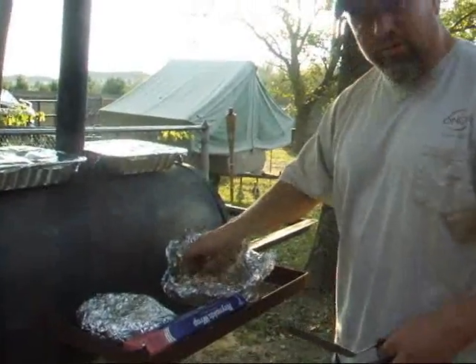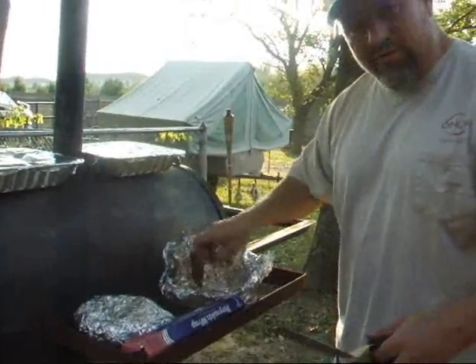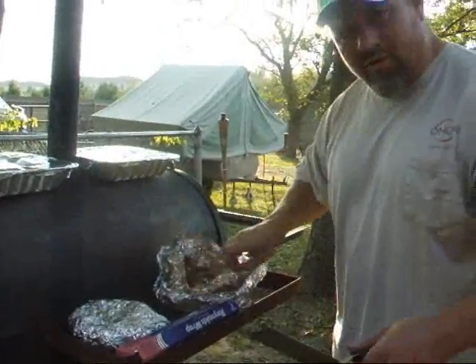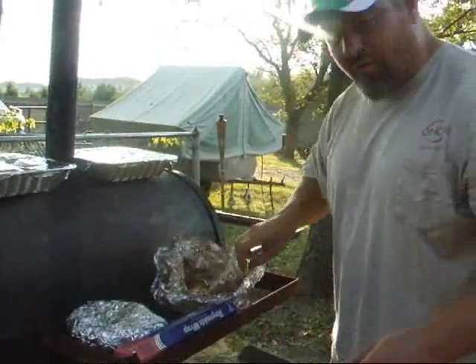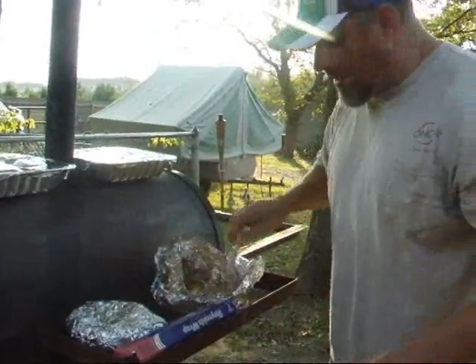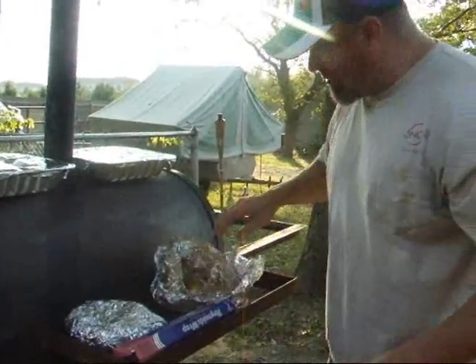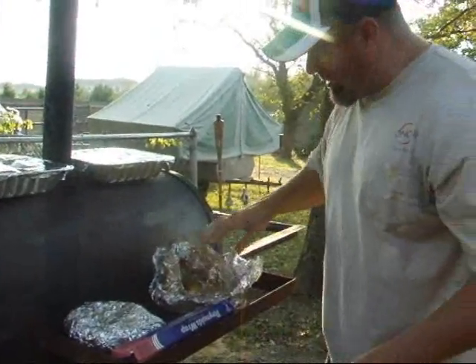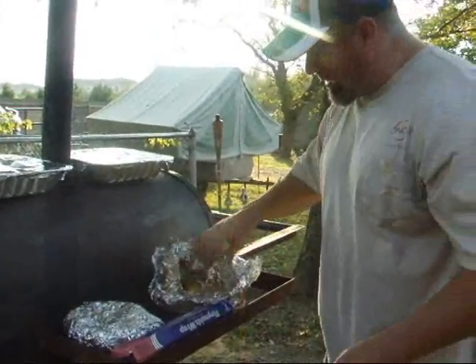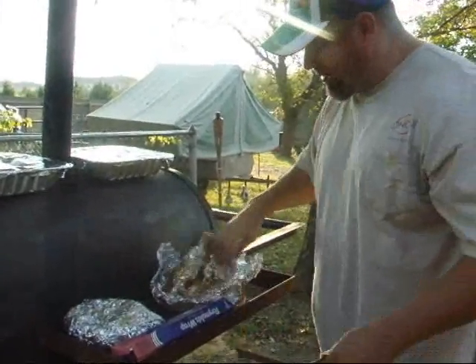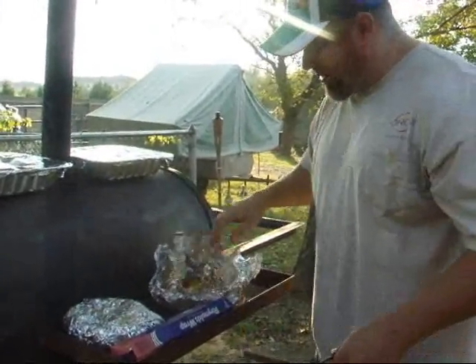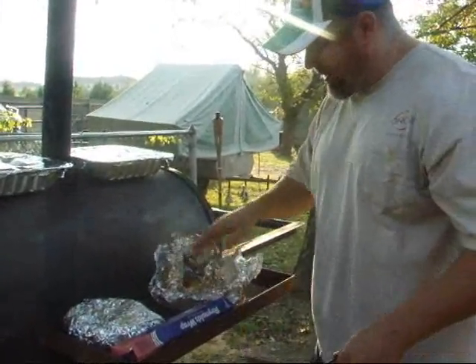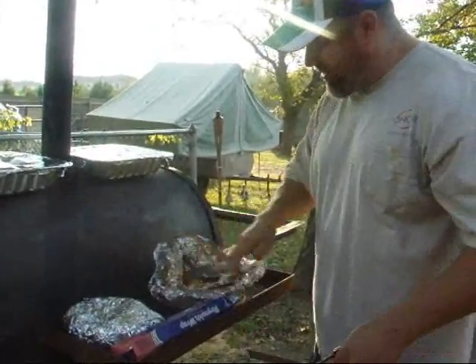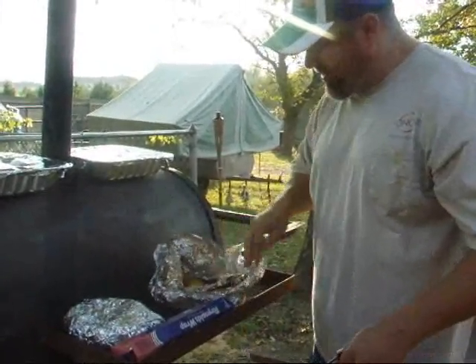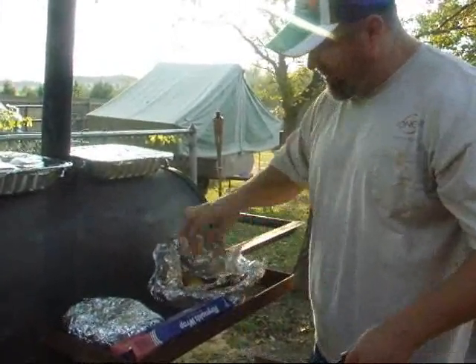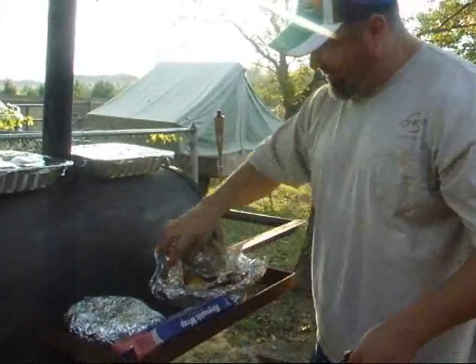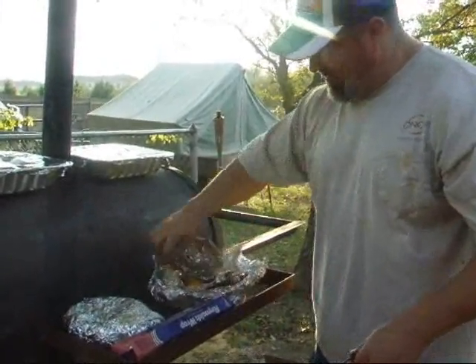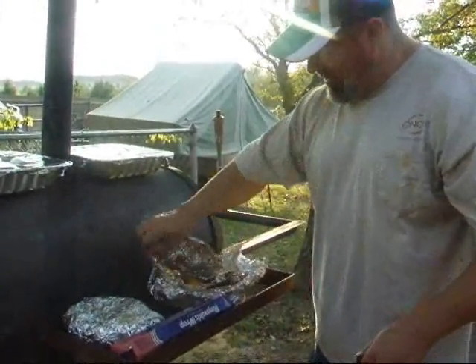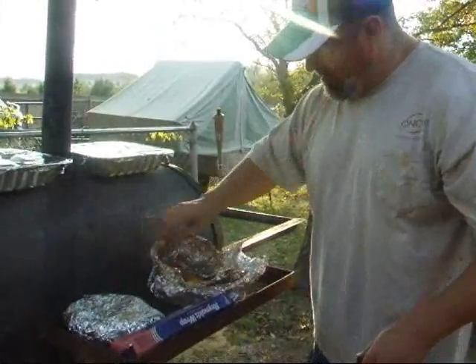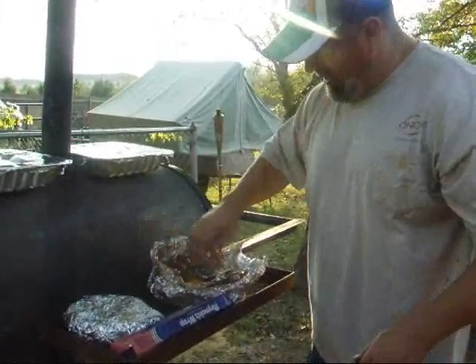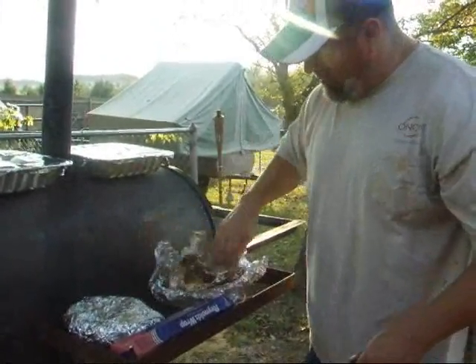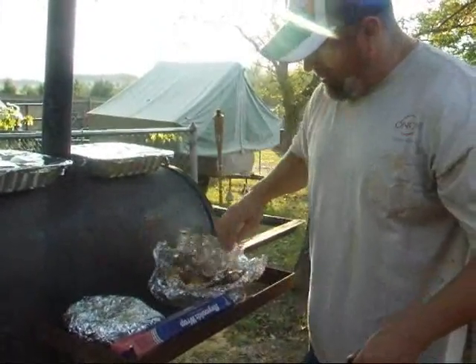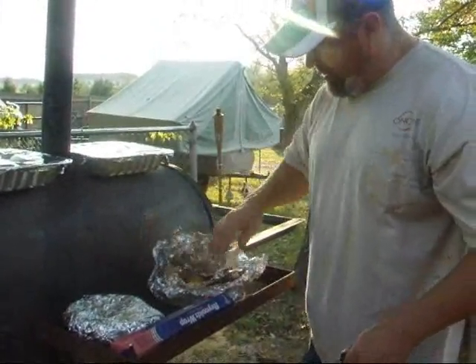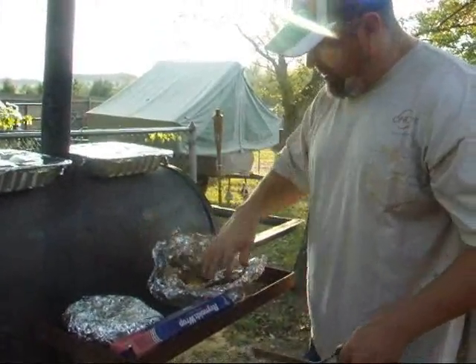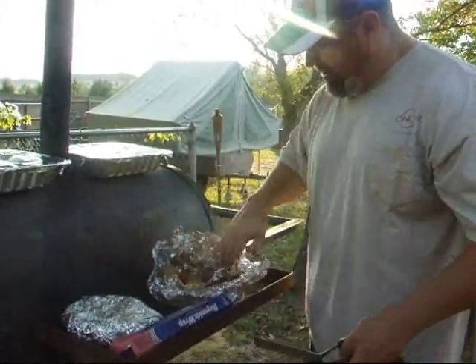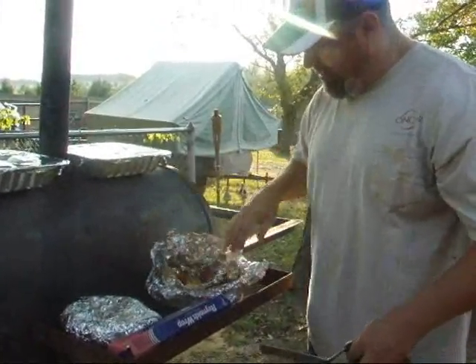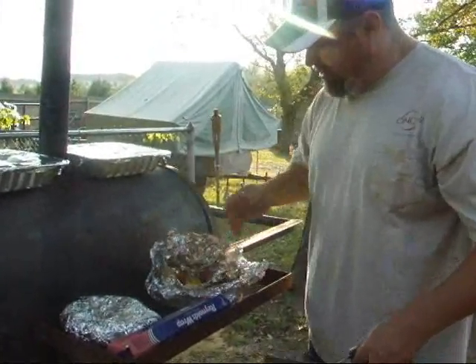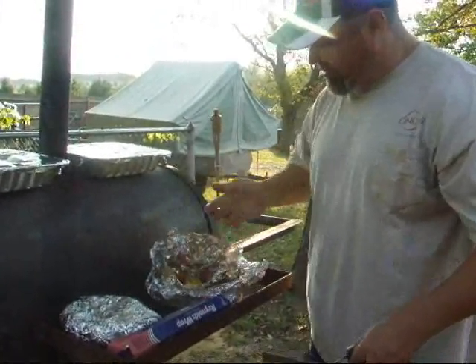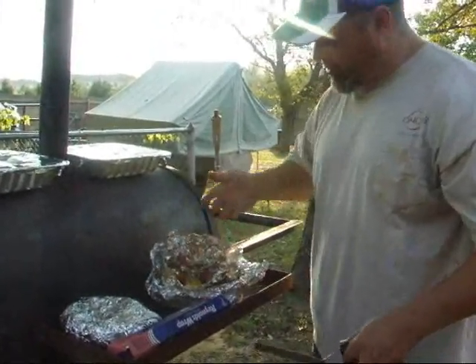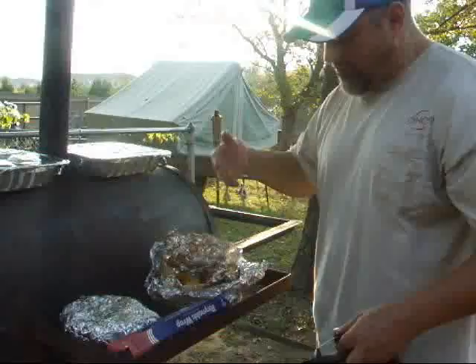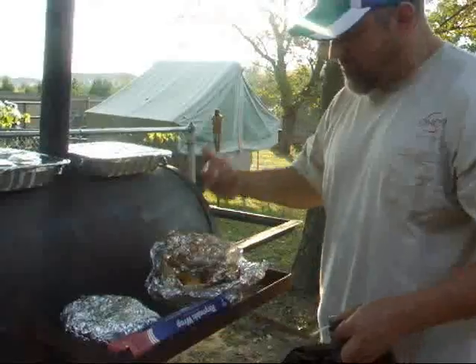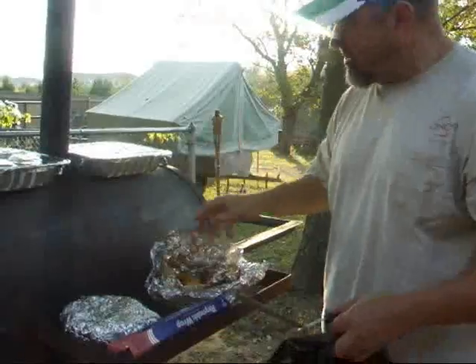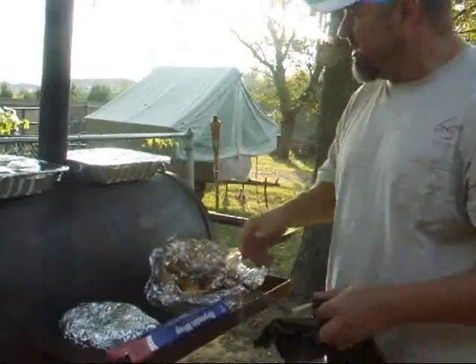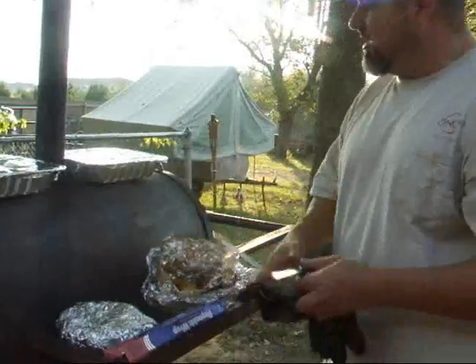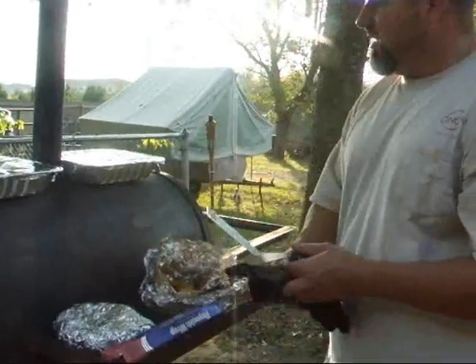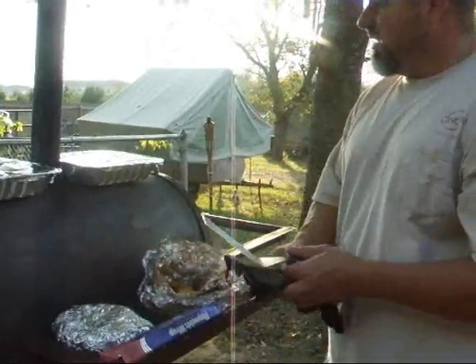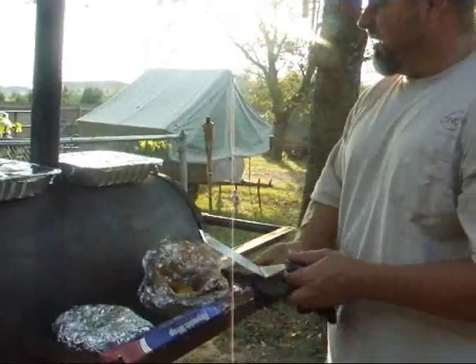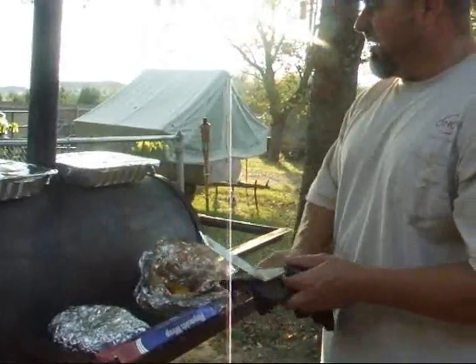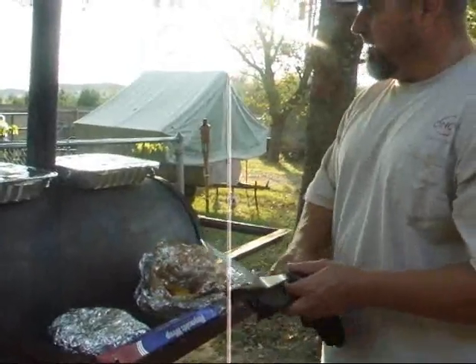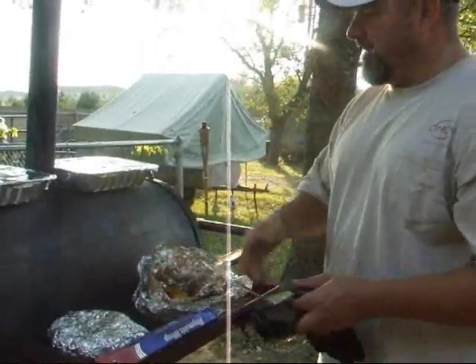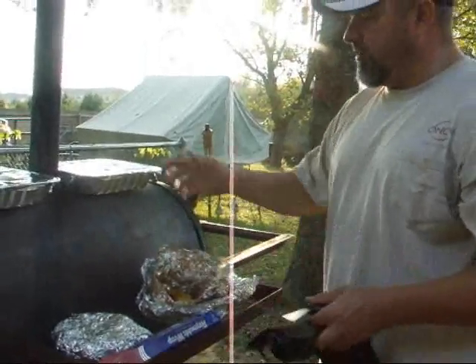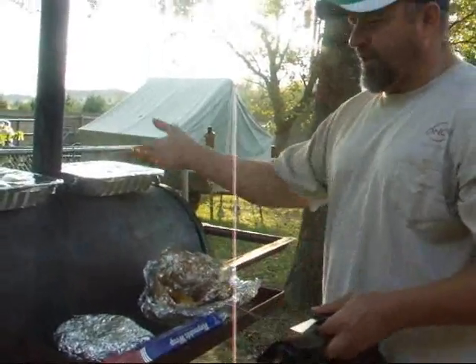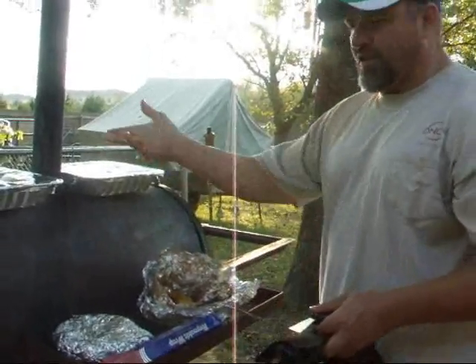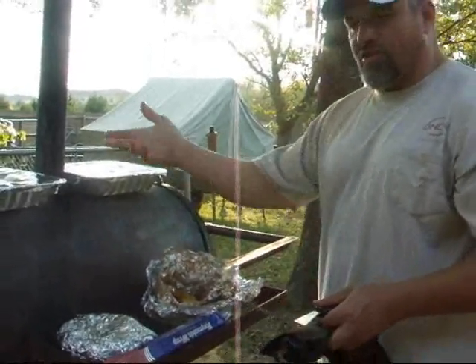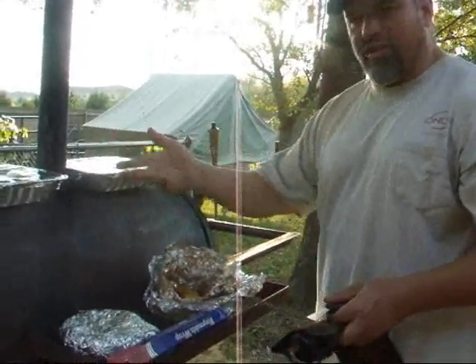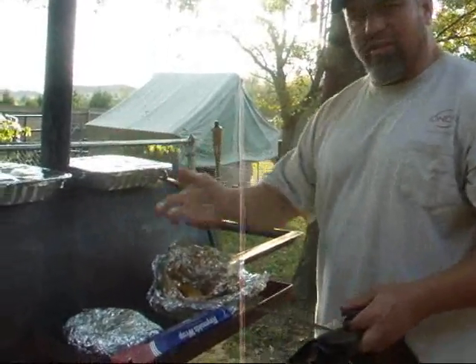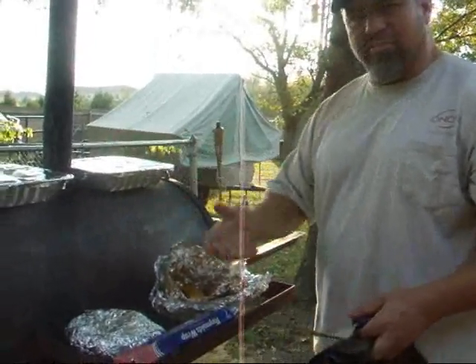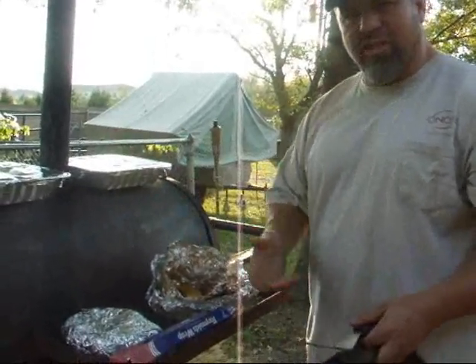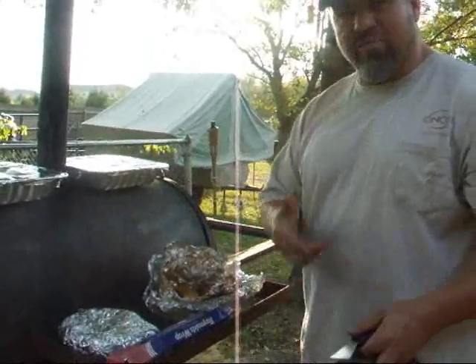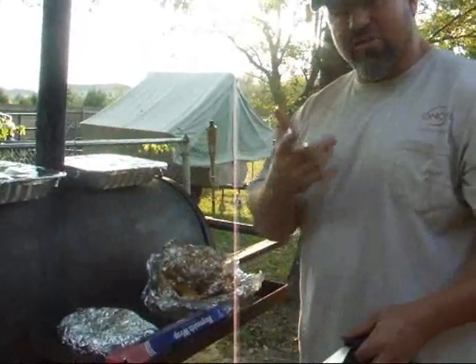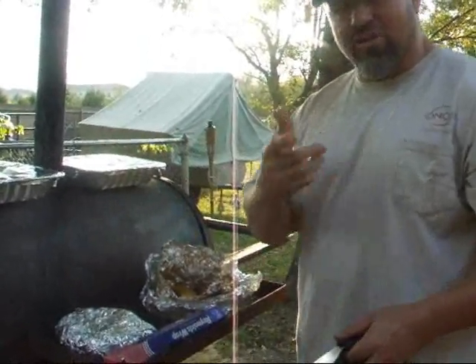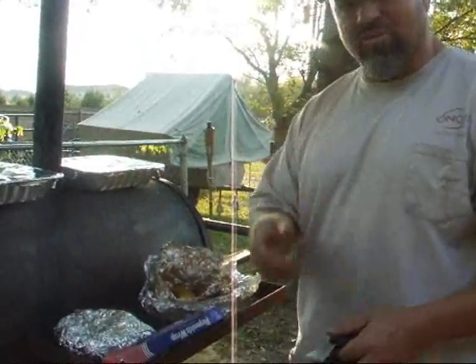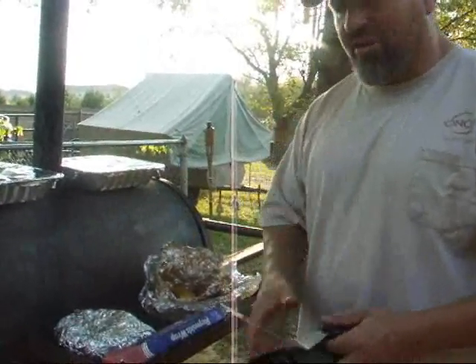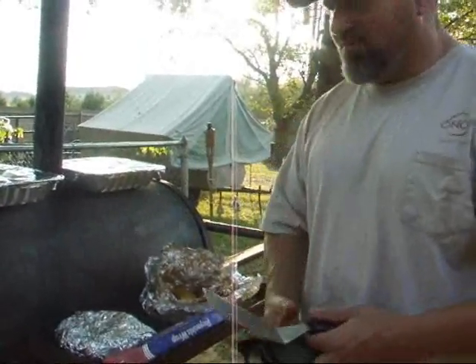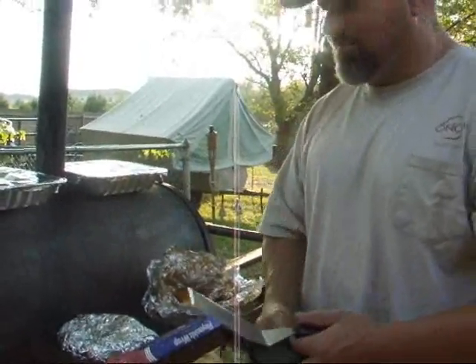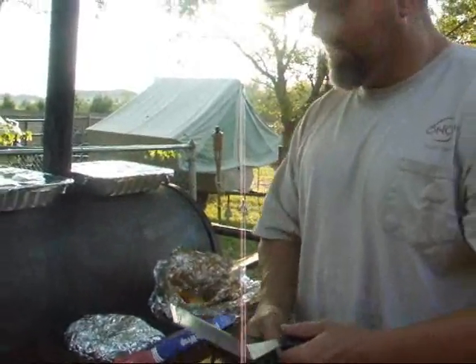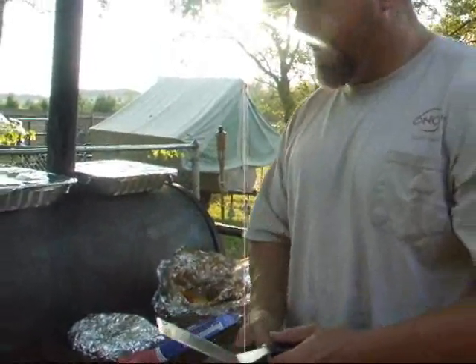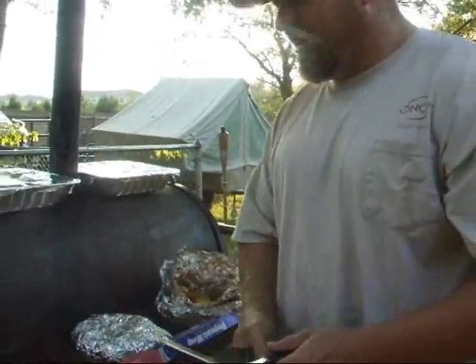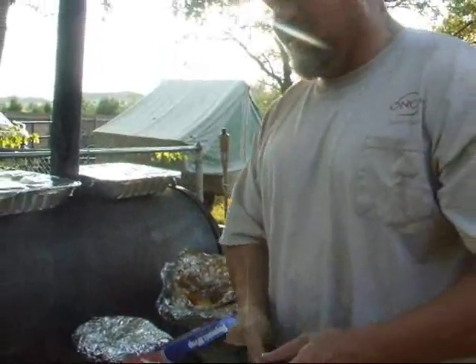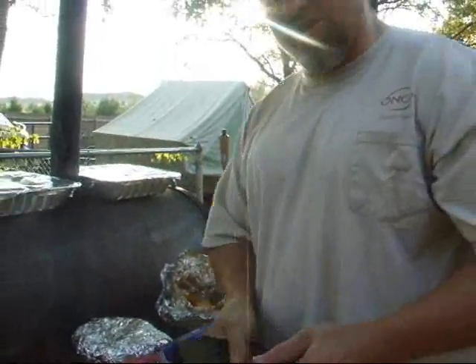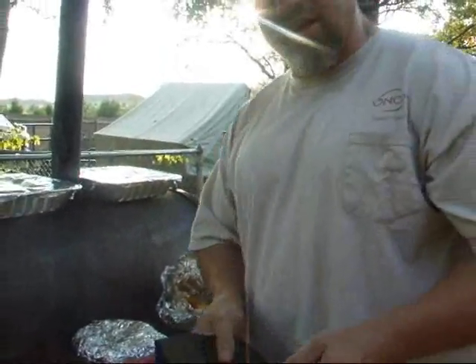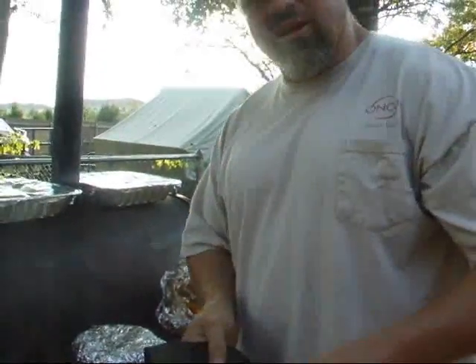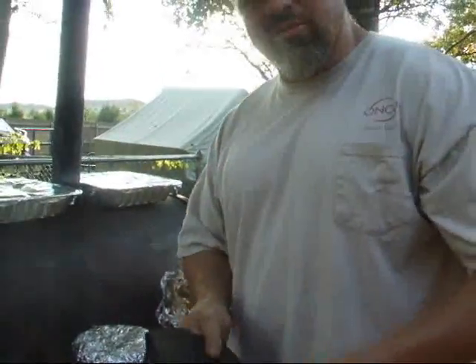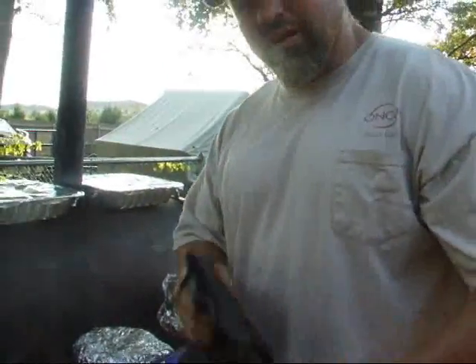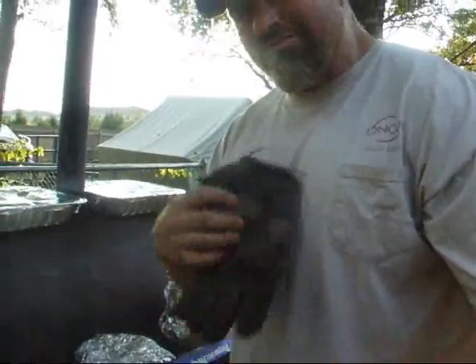This is the end result of what I was making earlier — peppers and the mushrooms, and then we've got the chicken up top.